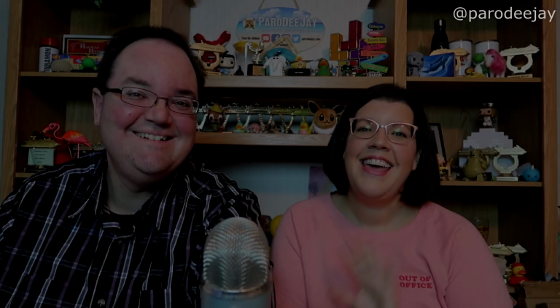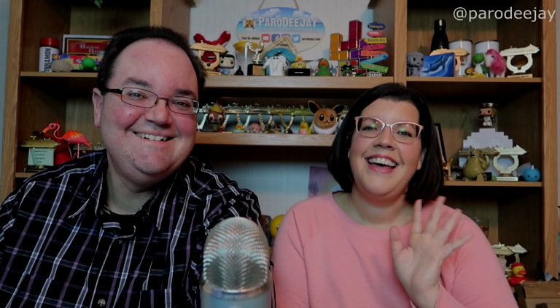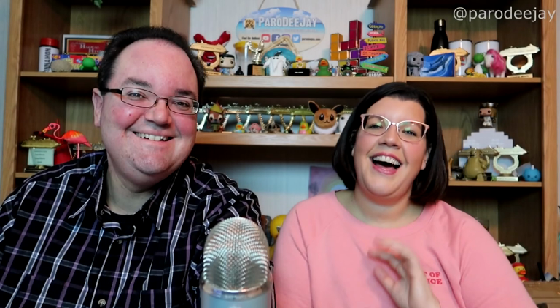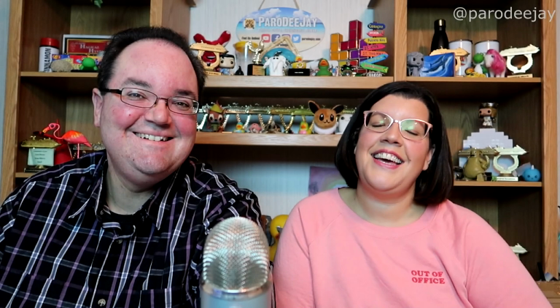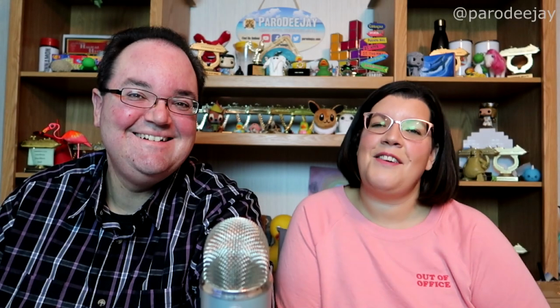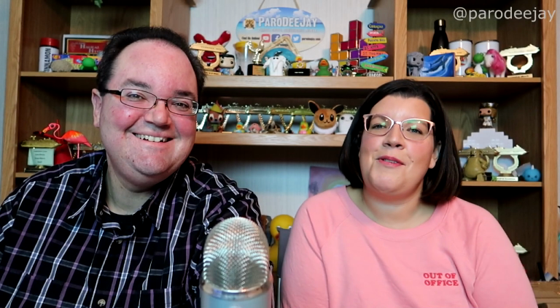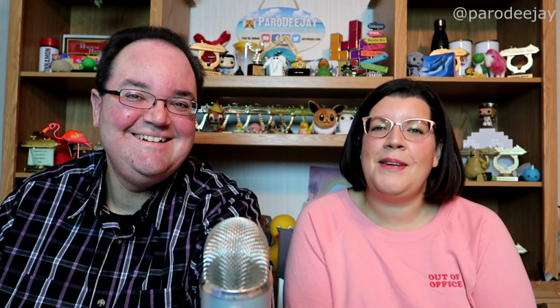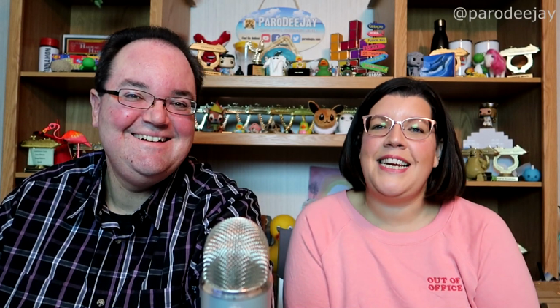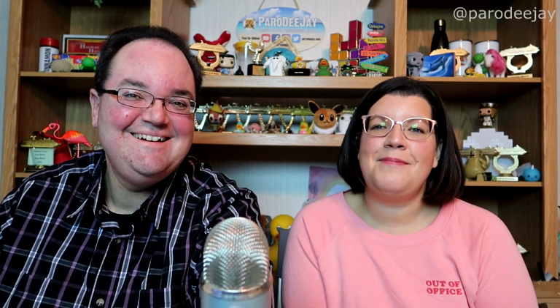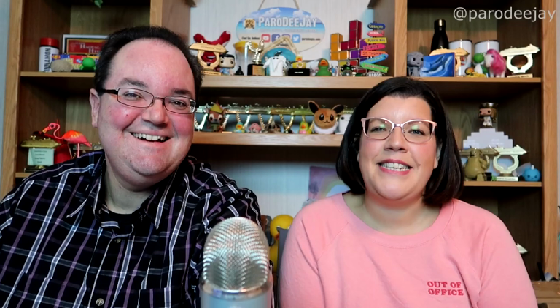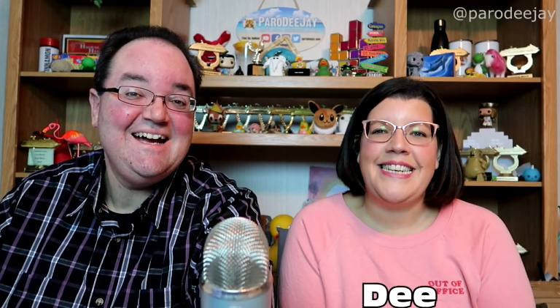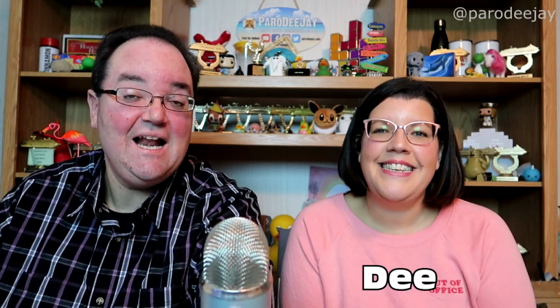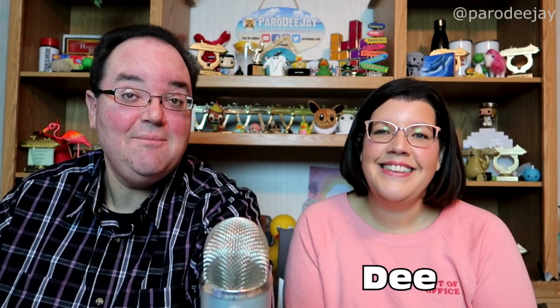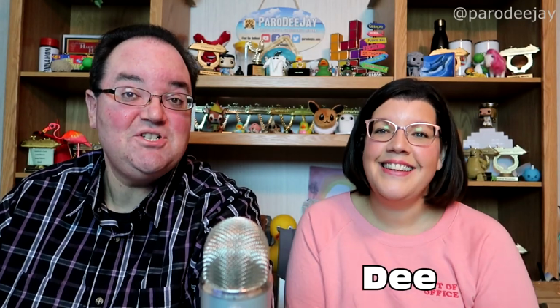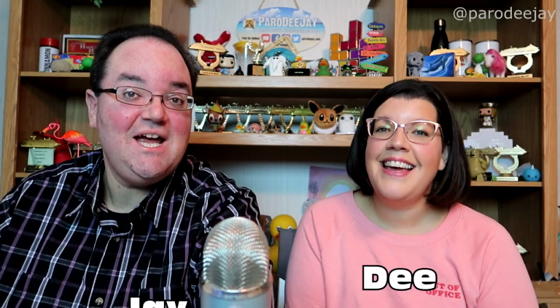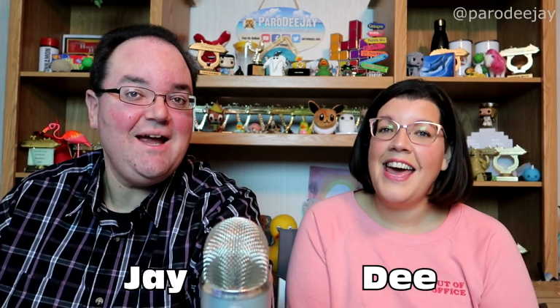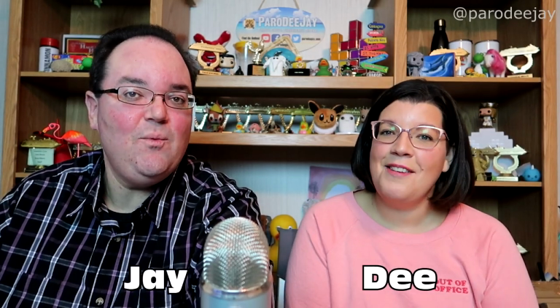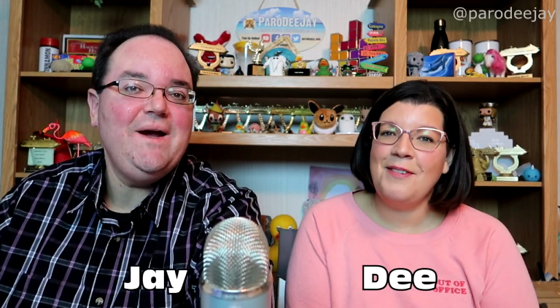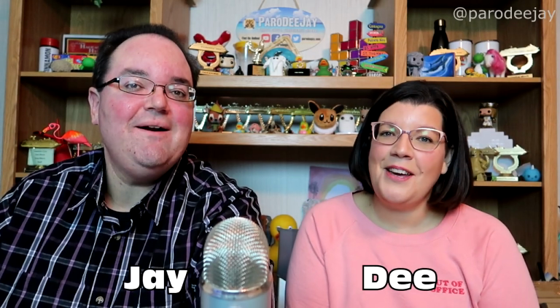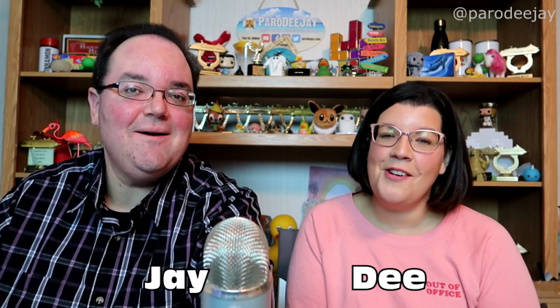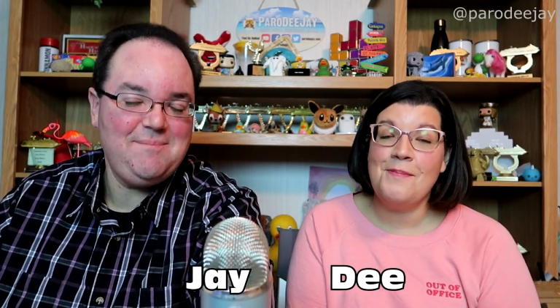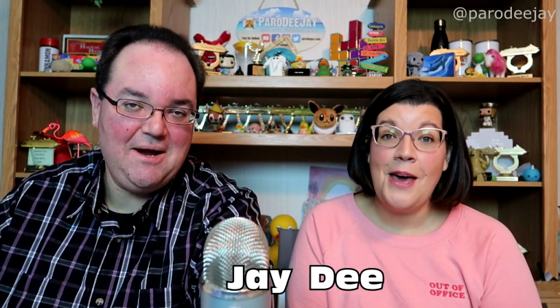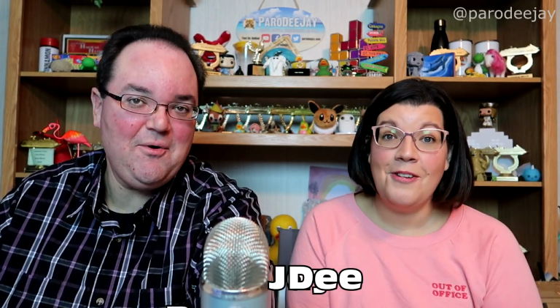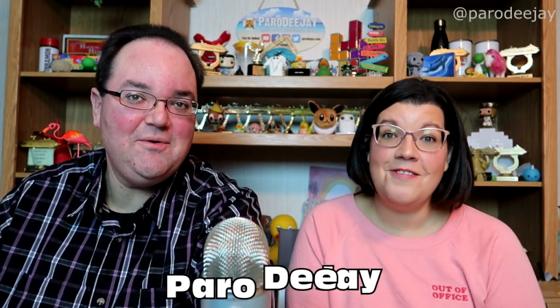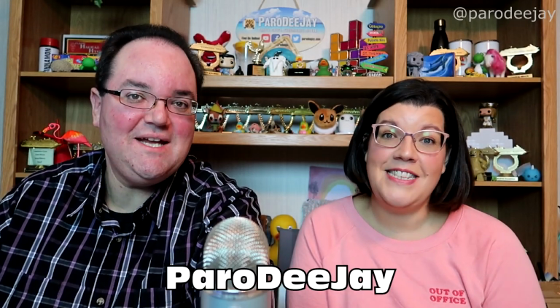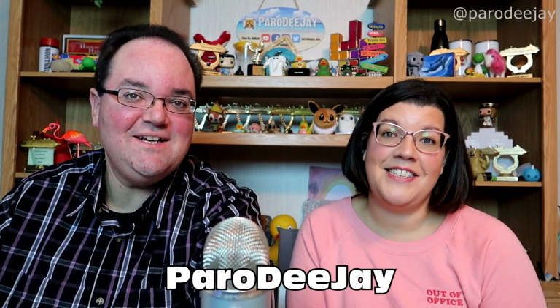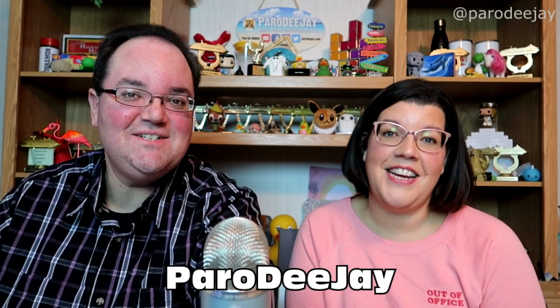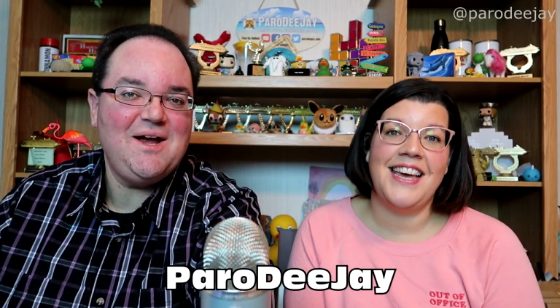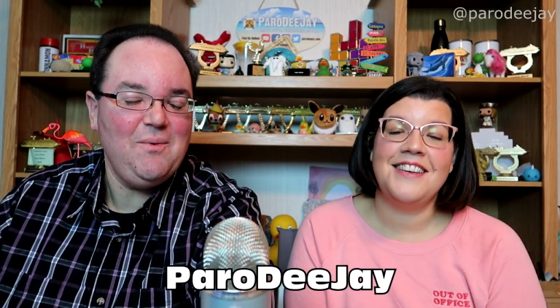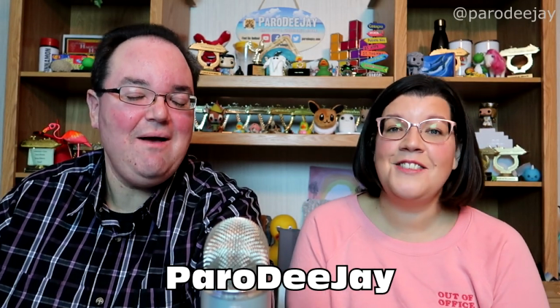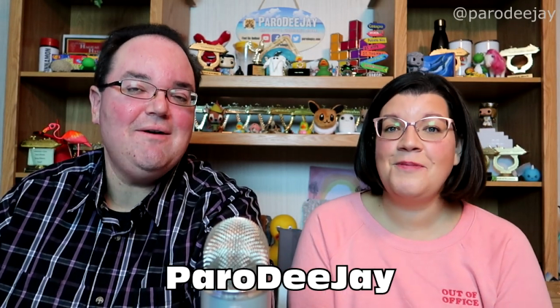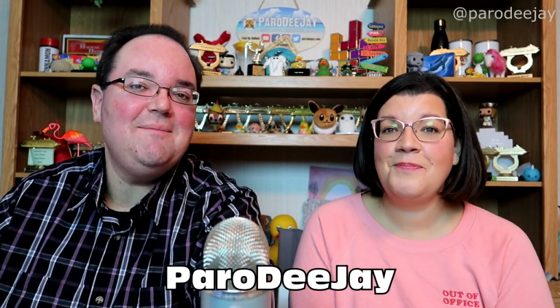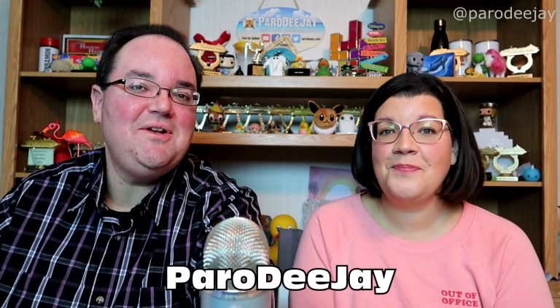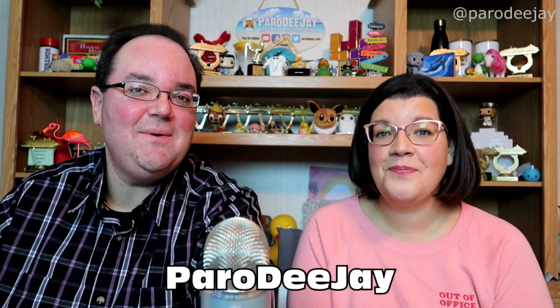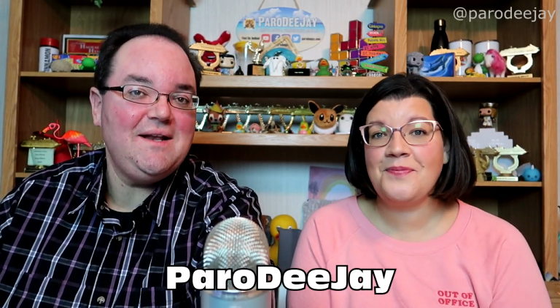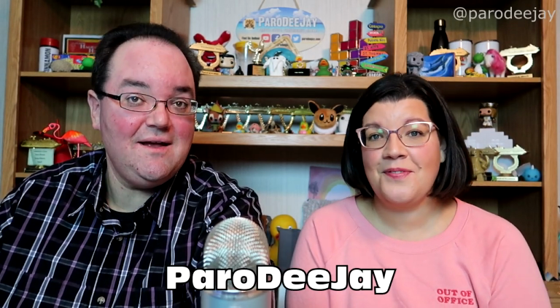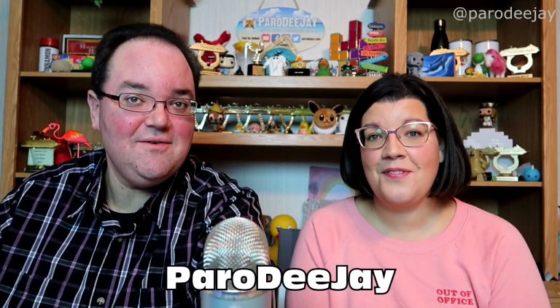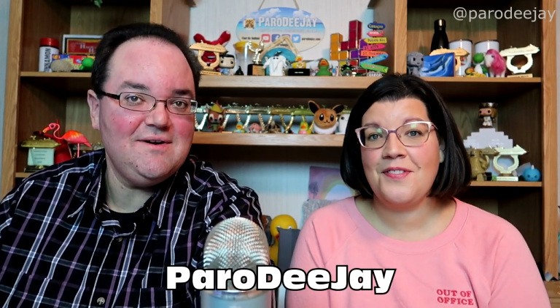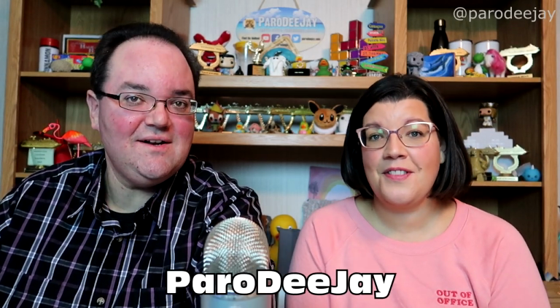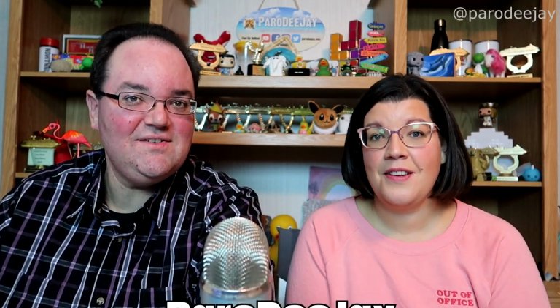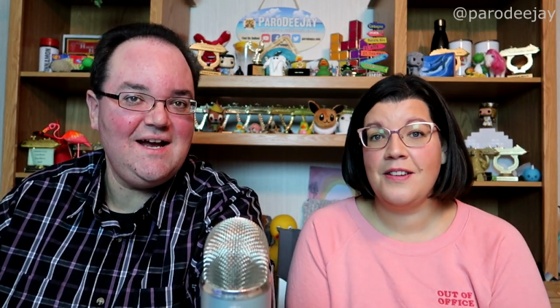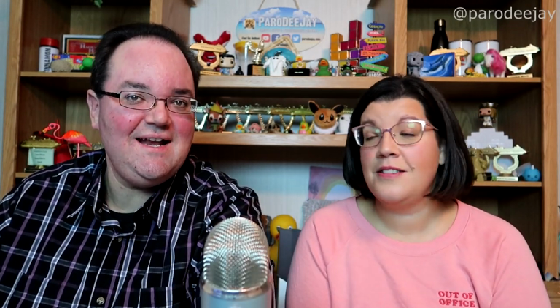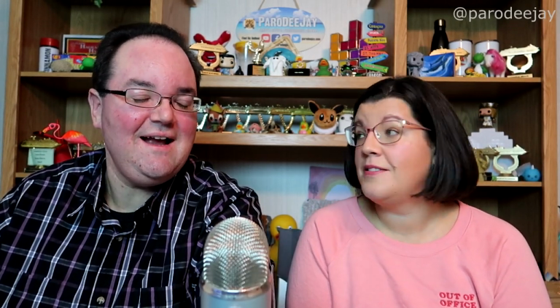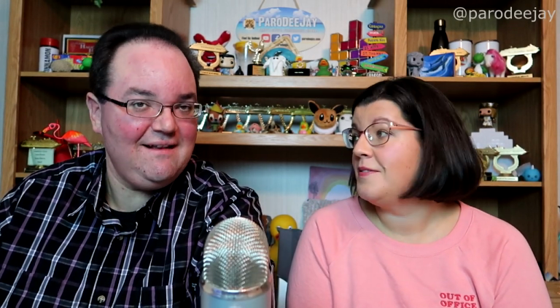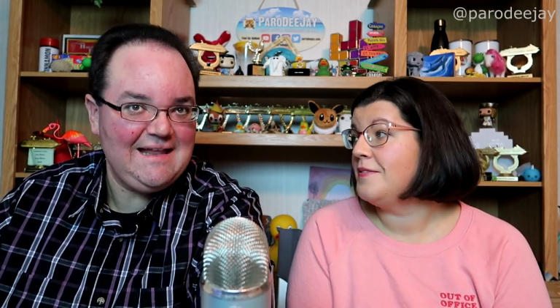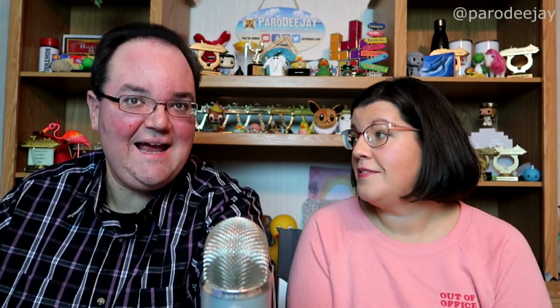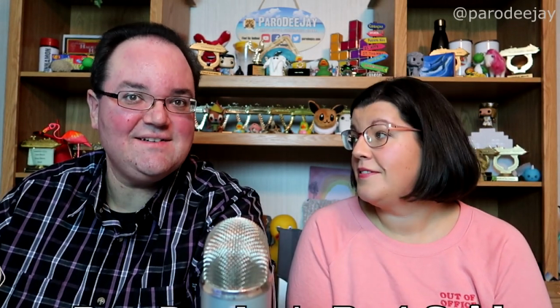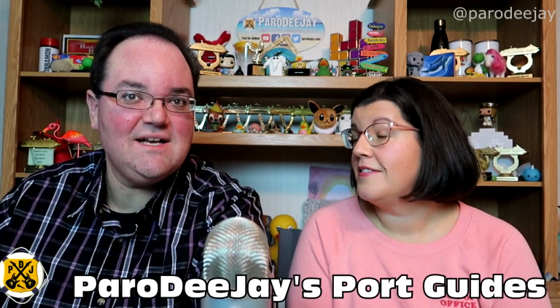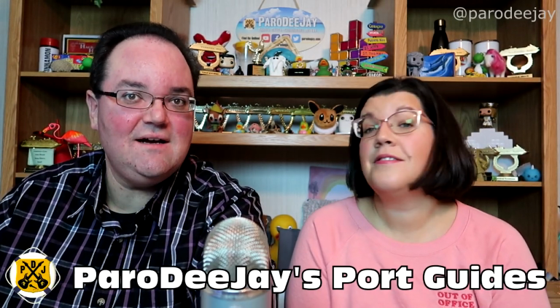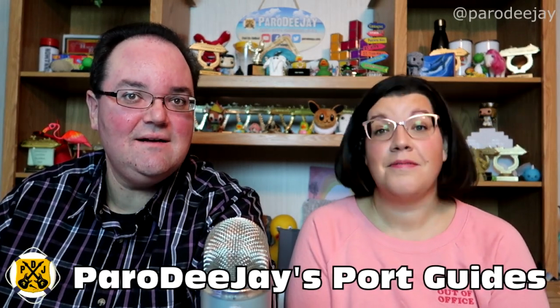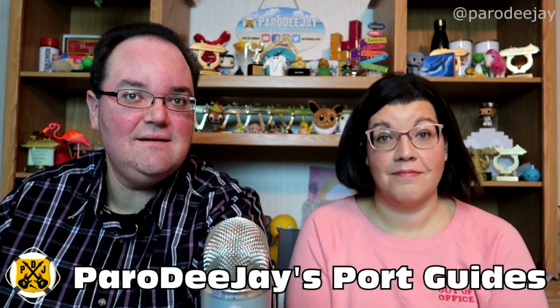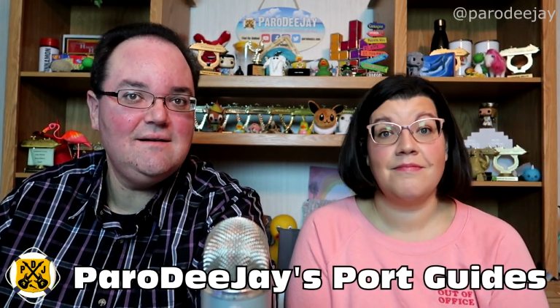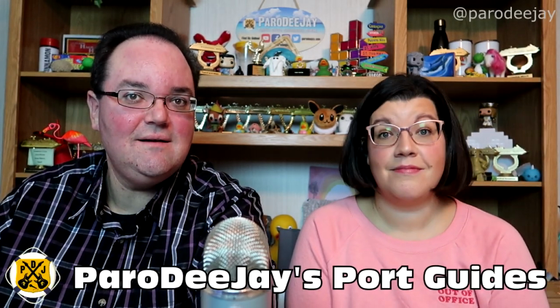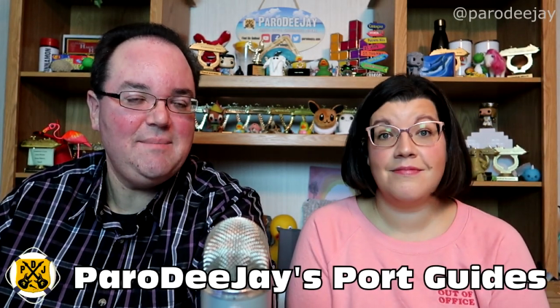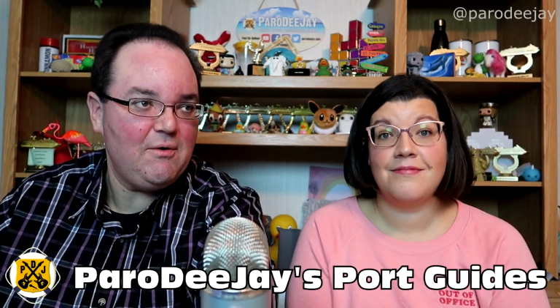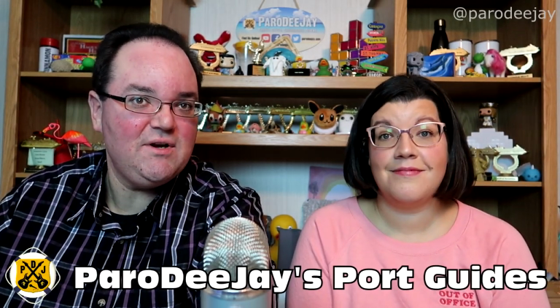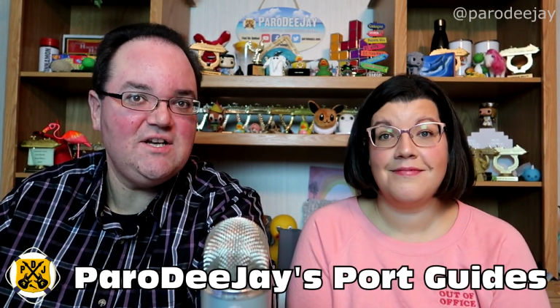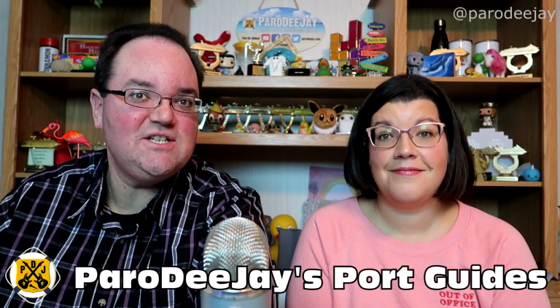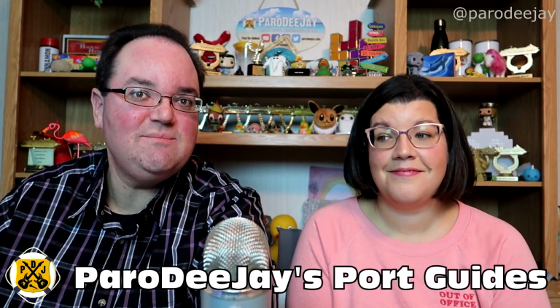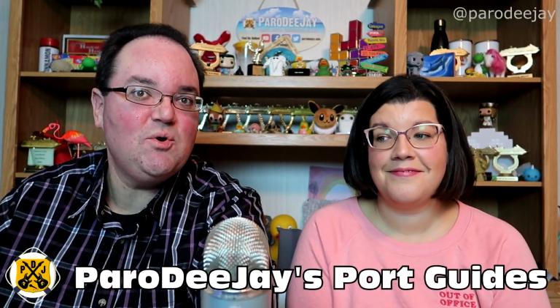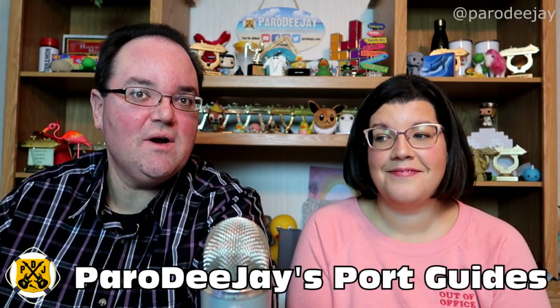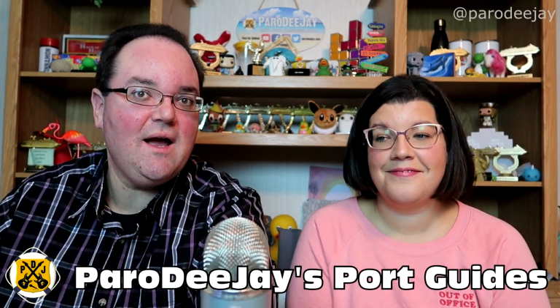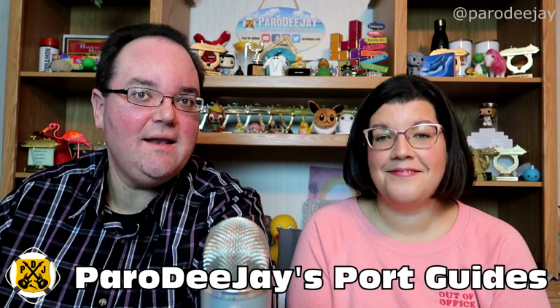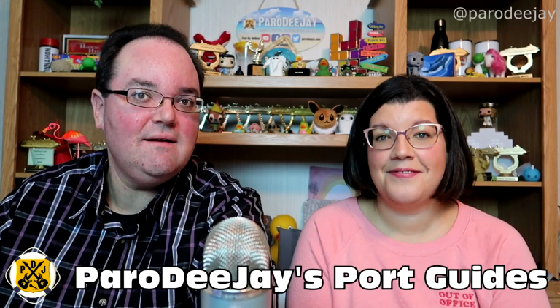Hi everybody, I'm Dean. And I'm Jay. We are Paro DJ. Welcome to another exciting Alaska Paro DJ Sport Guide.